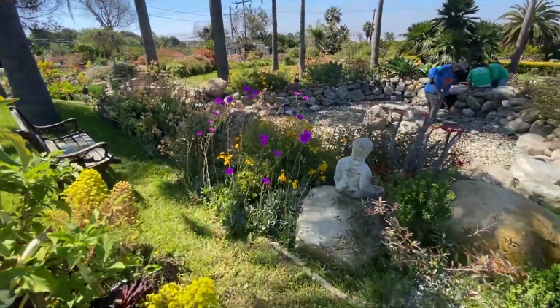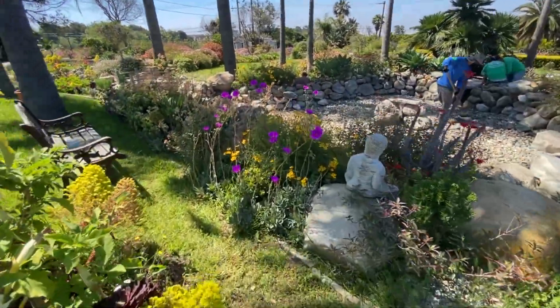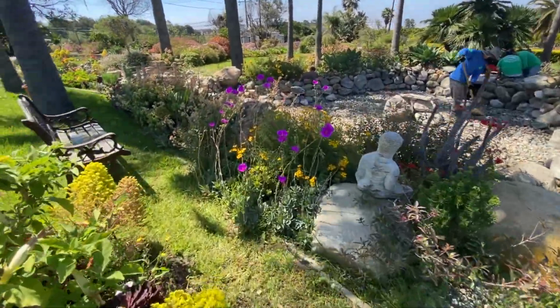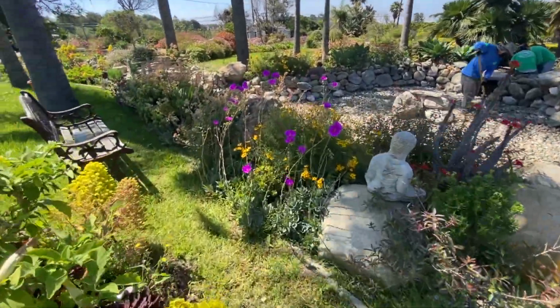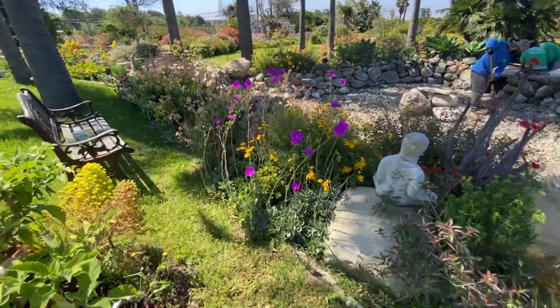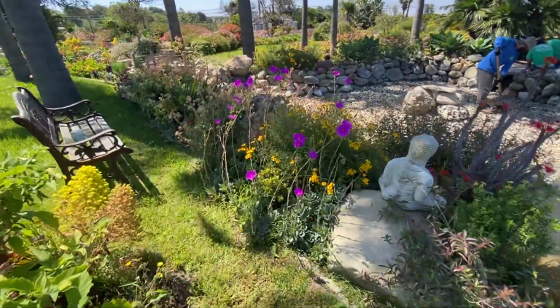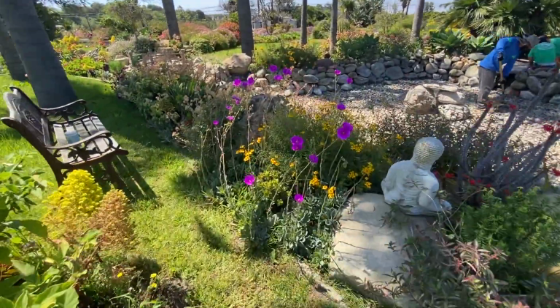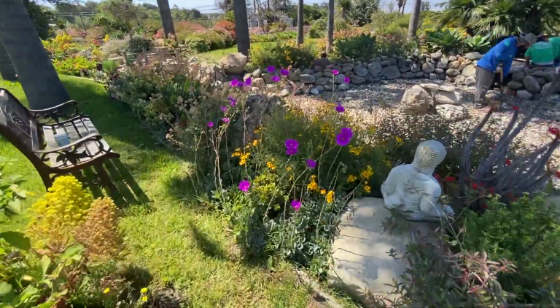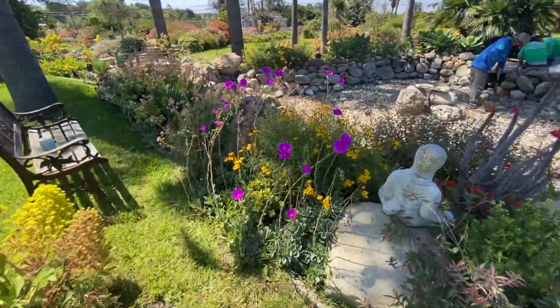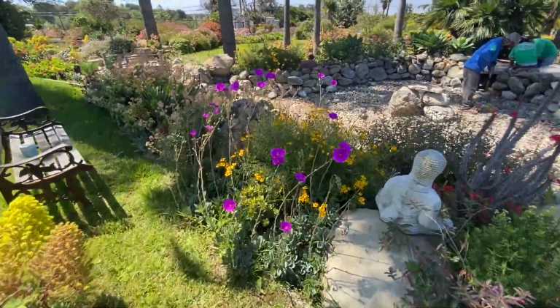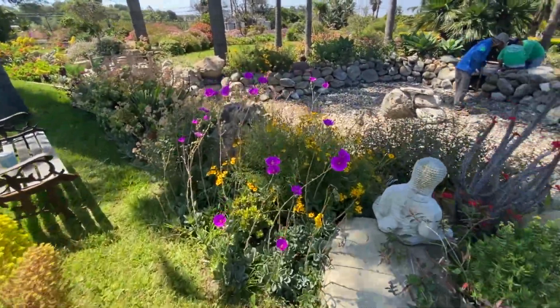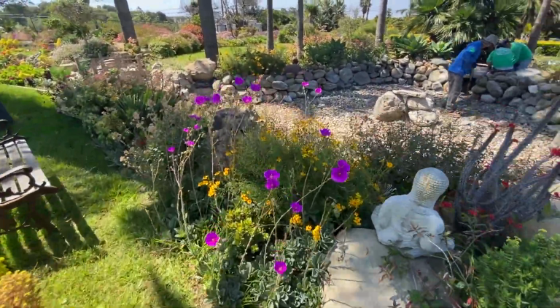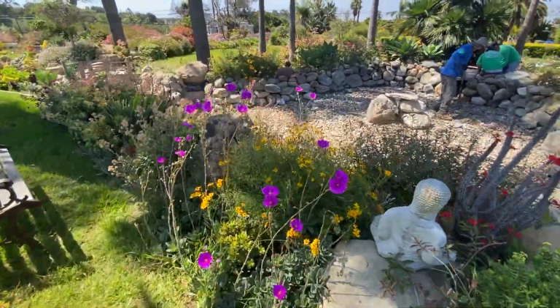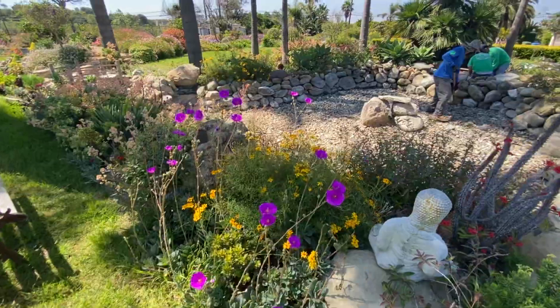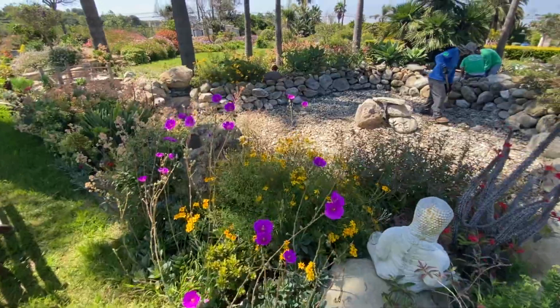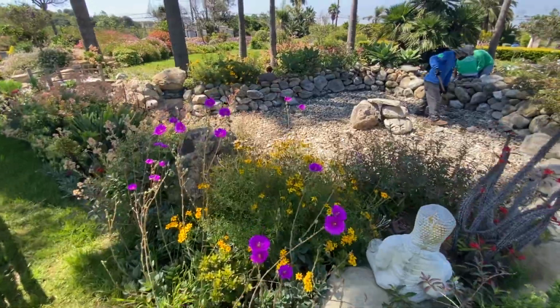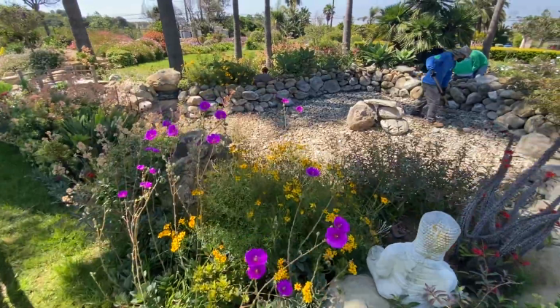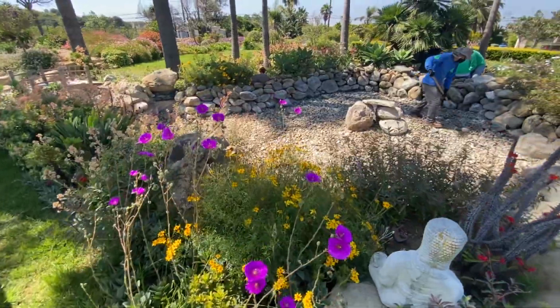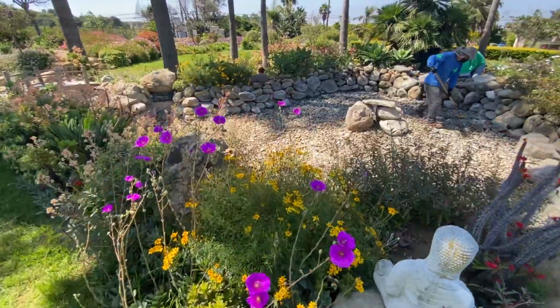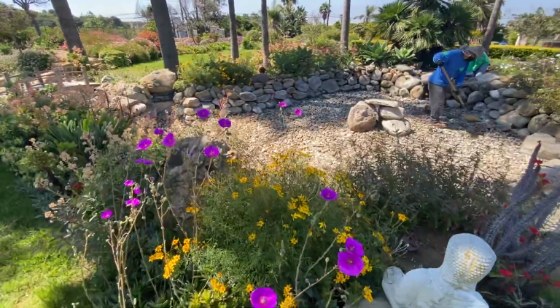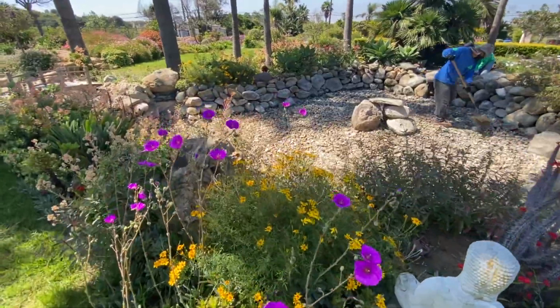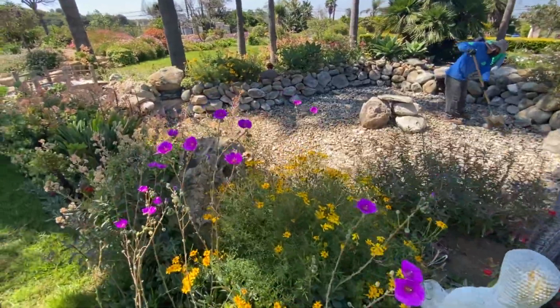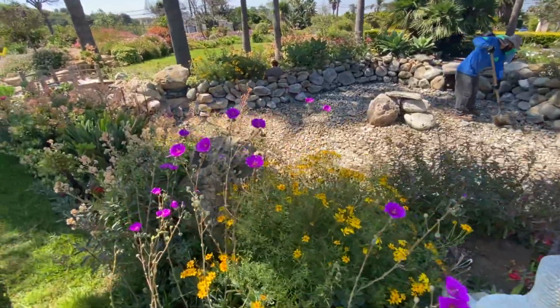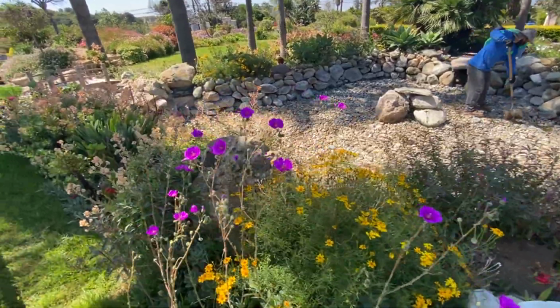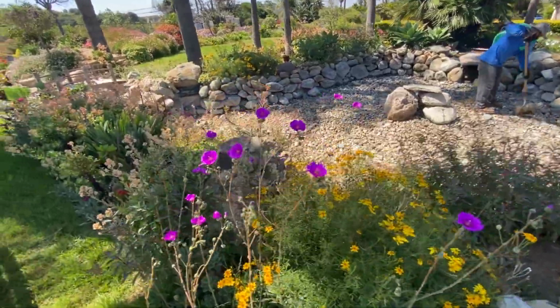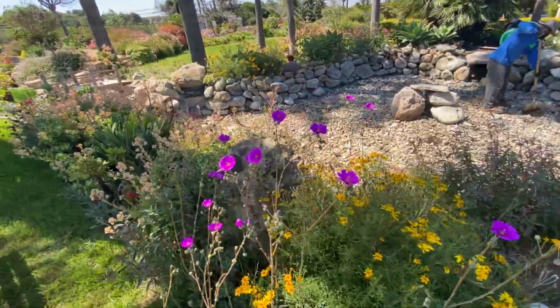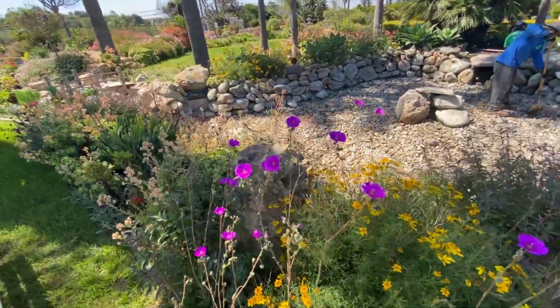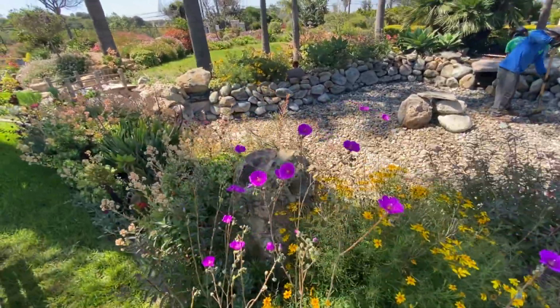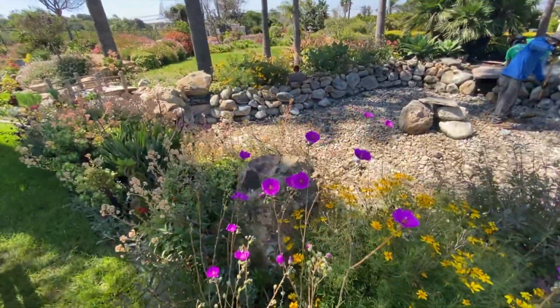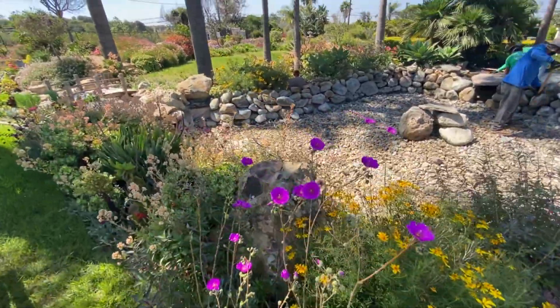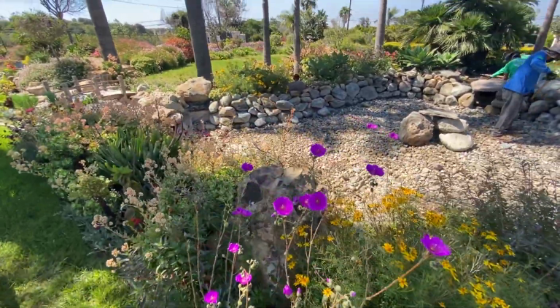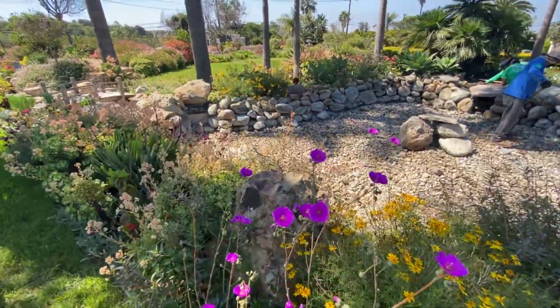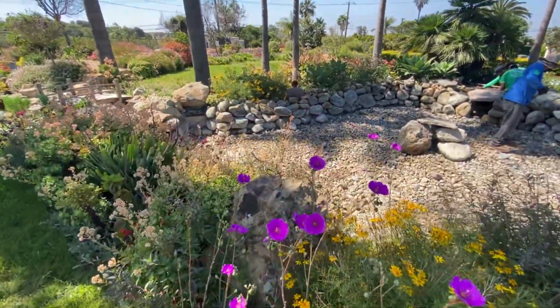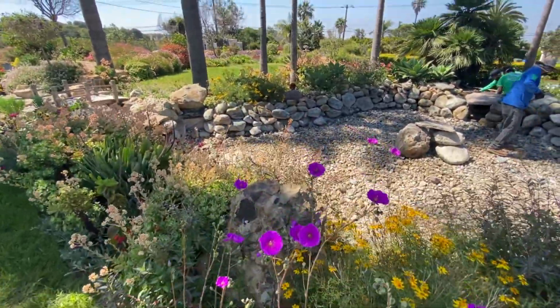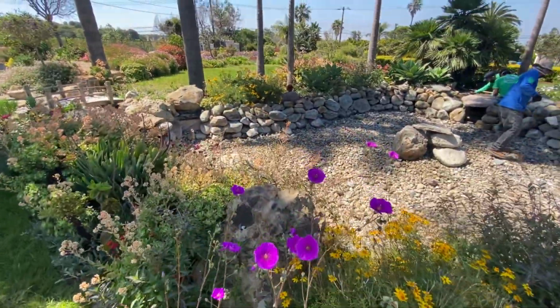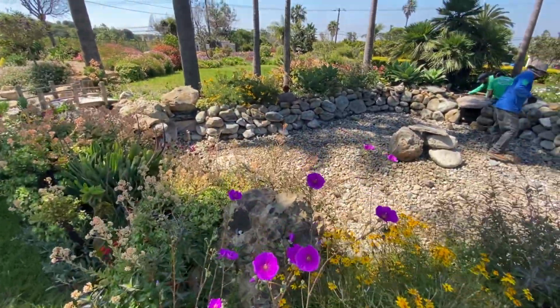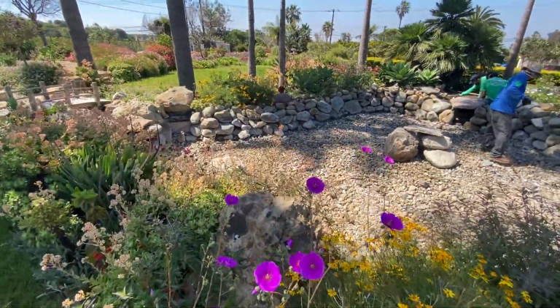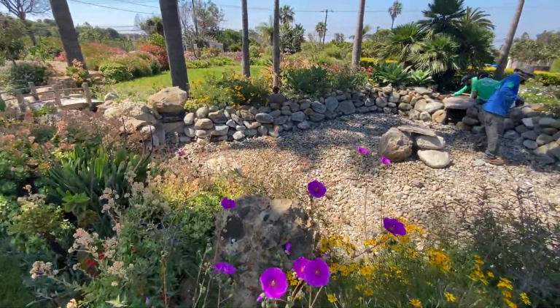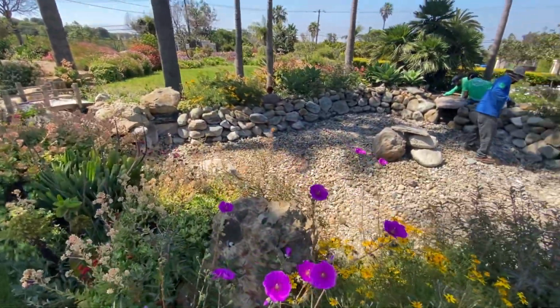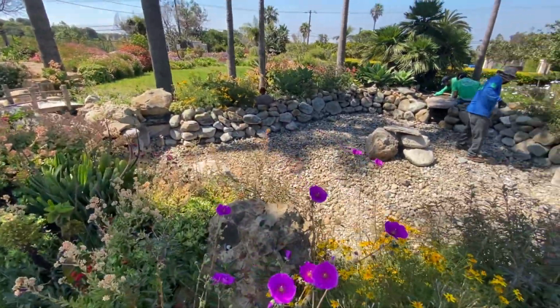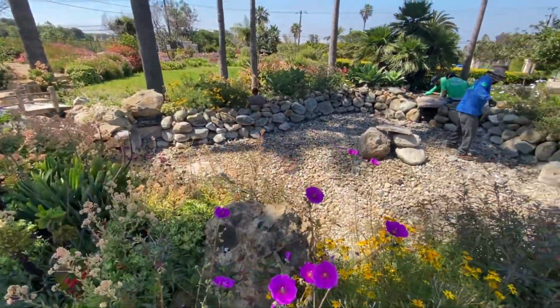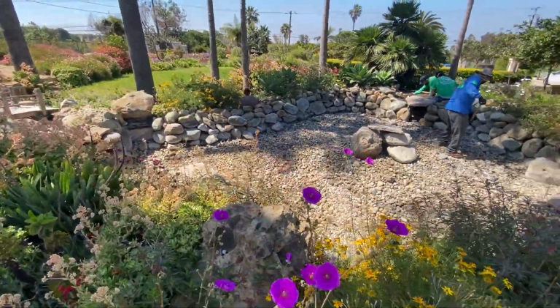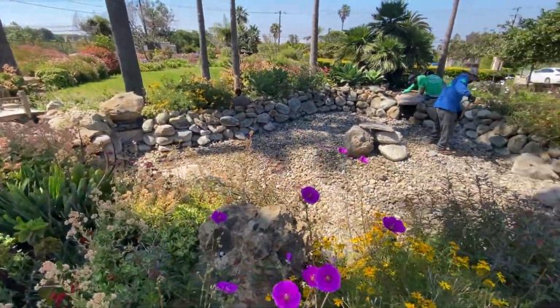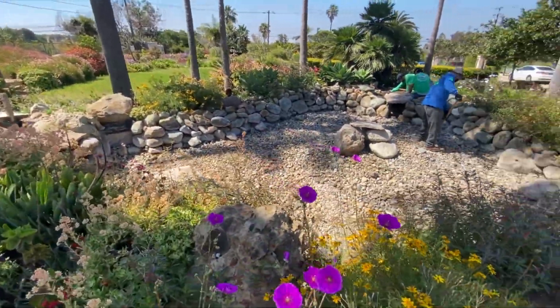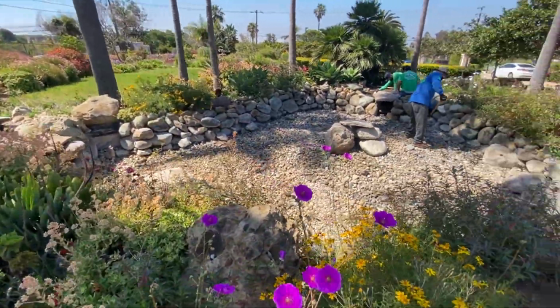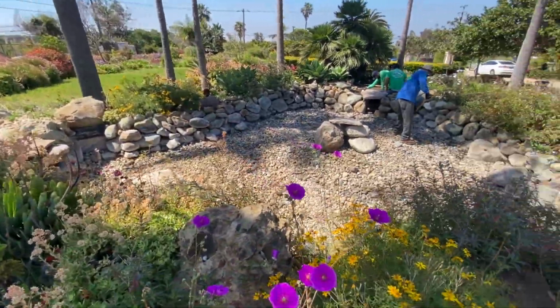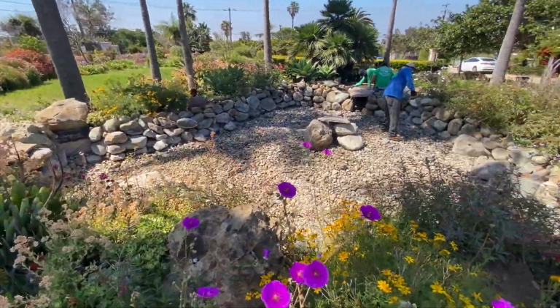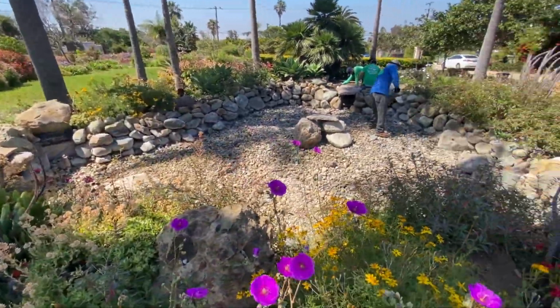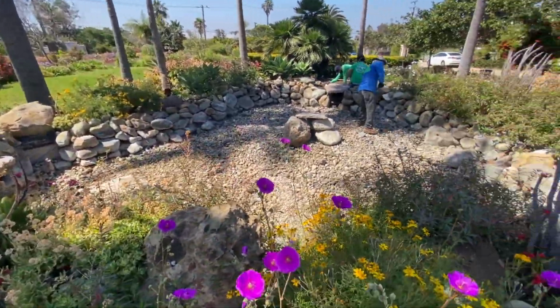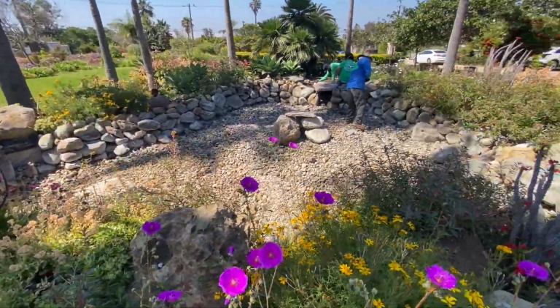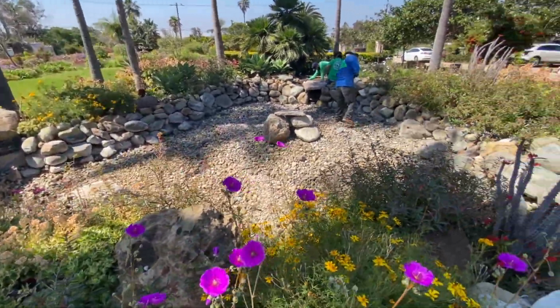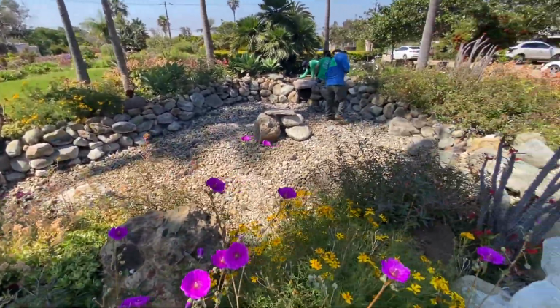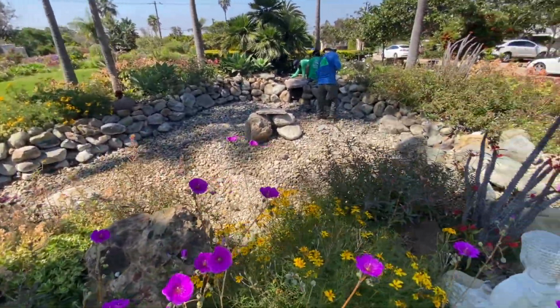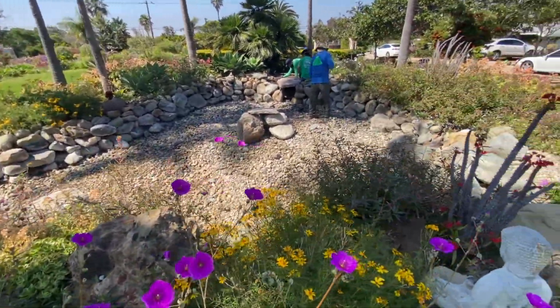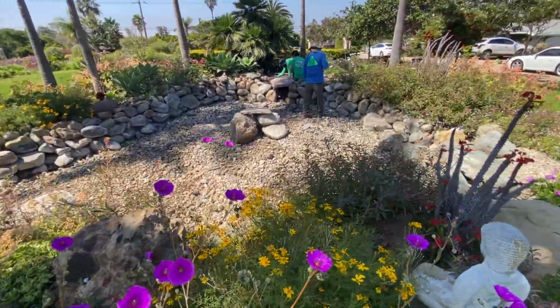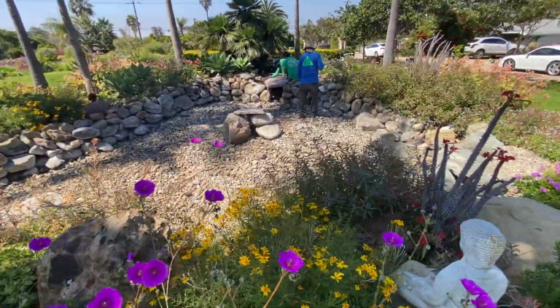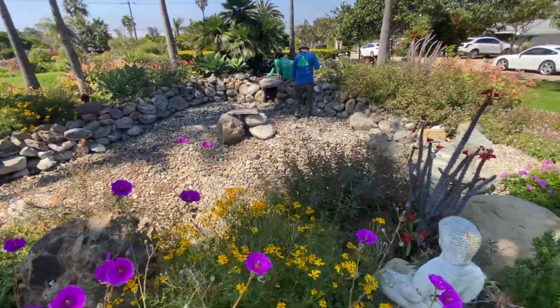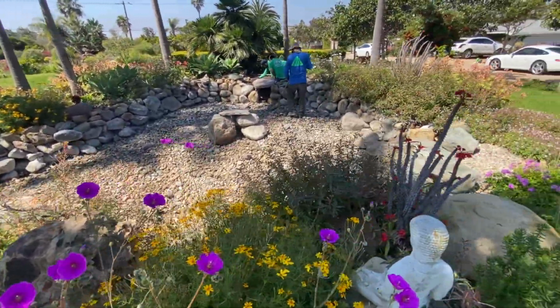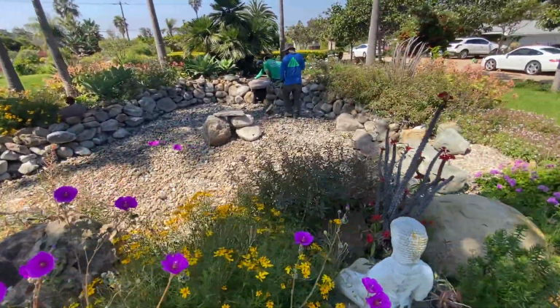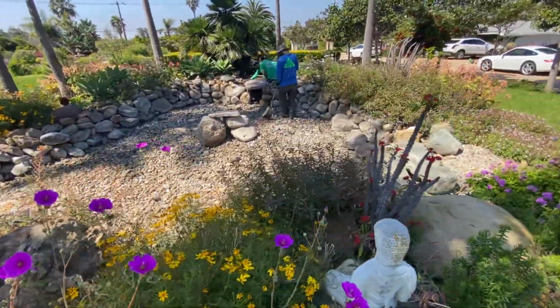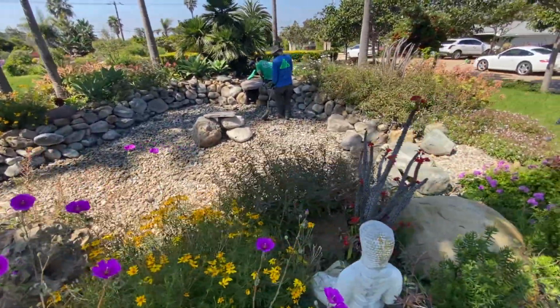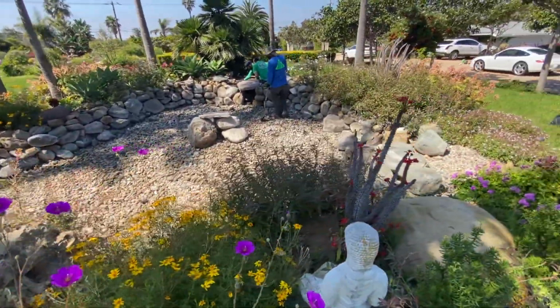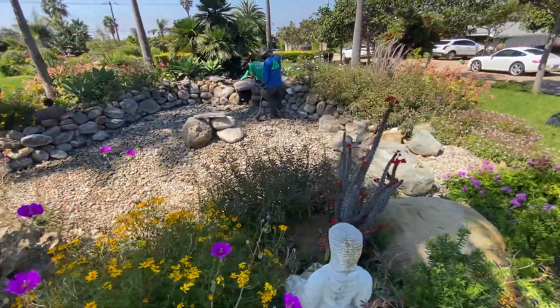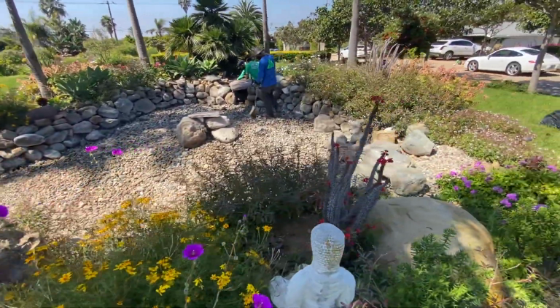Look at this gorgeous garden and this beautiful pond that was built — not by us — about 12 years ago.